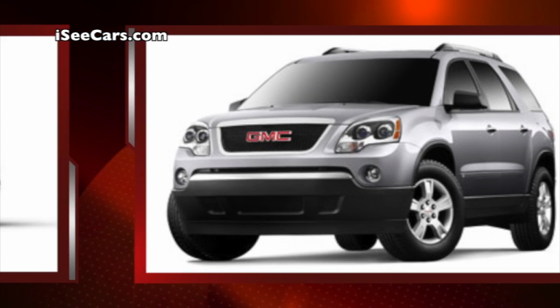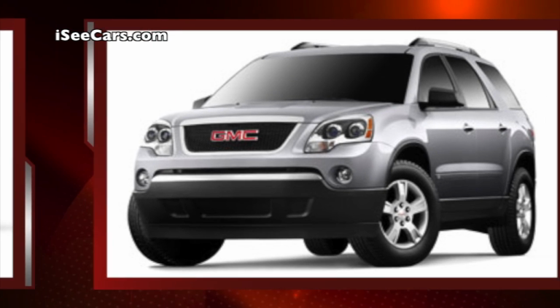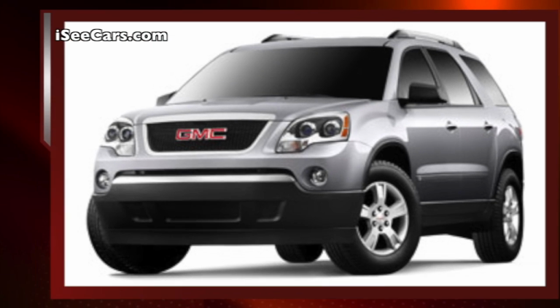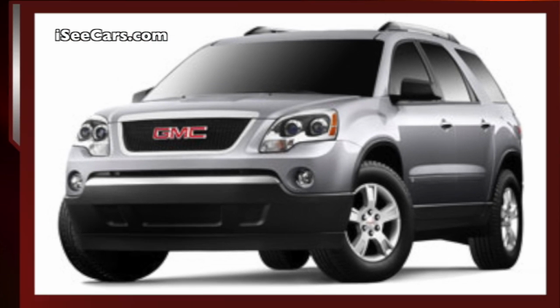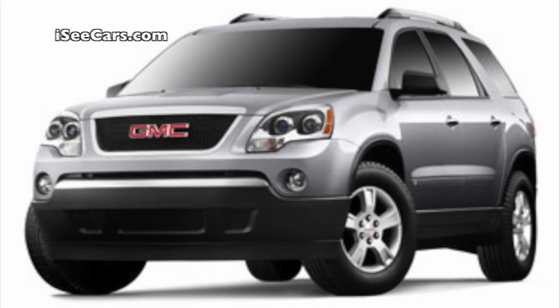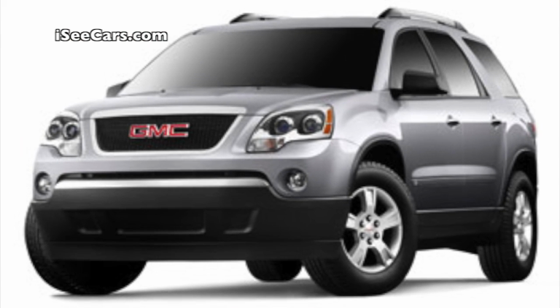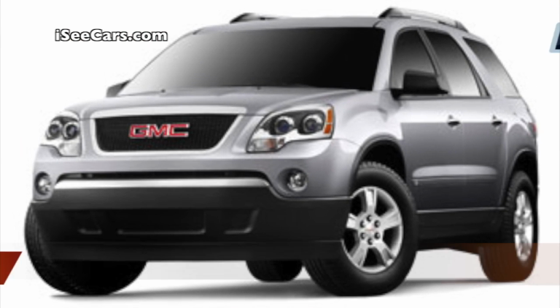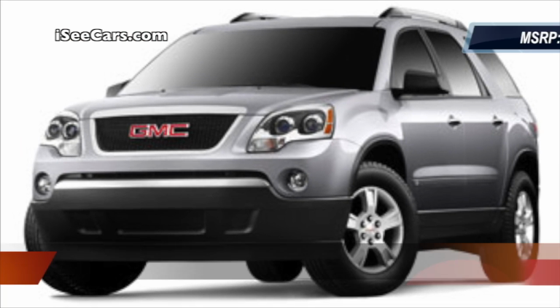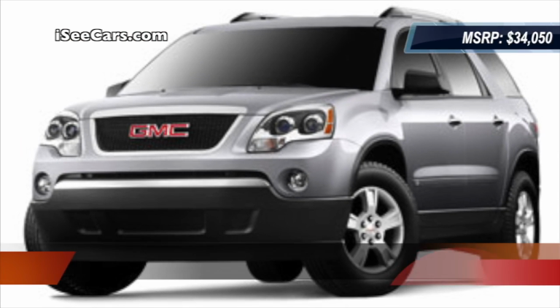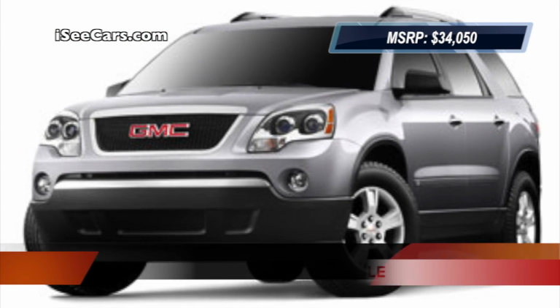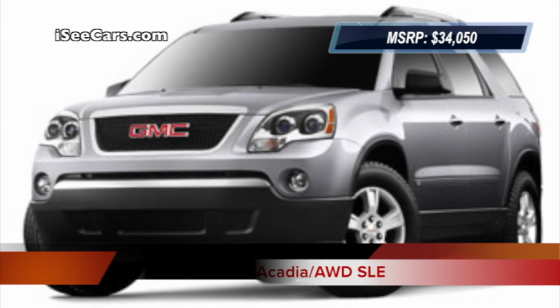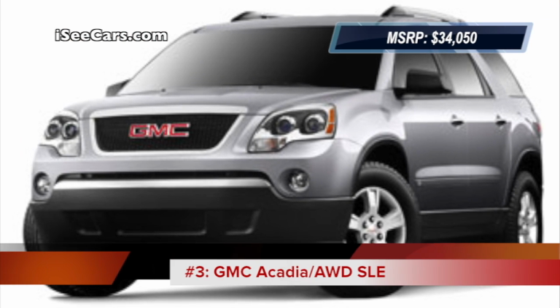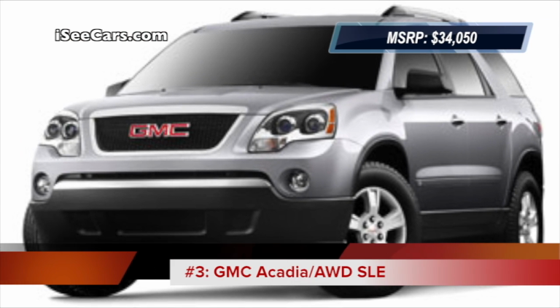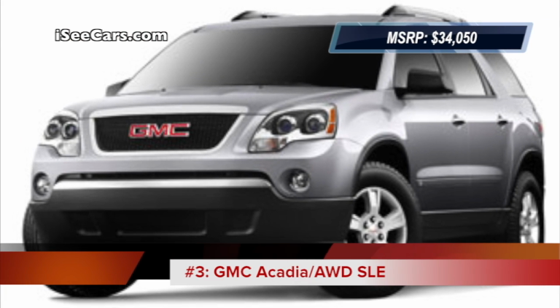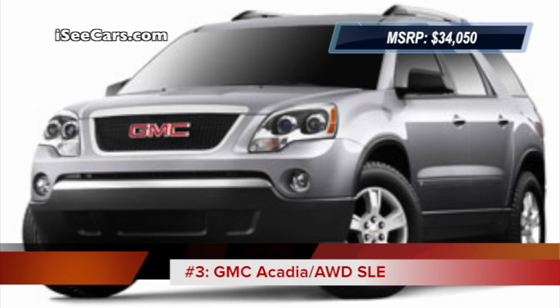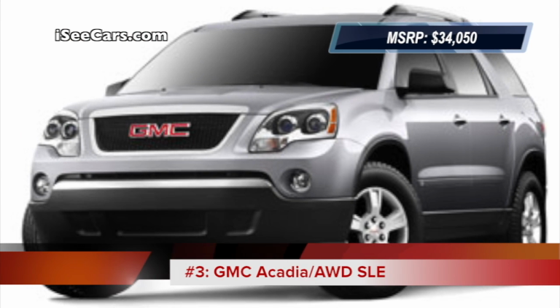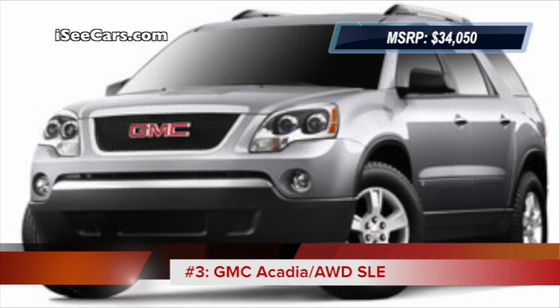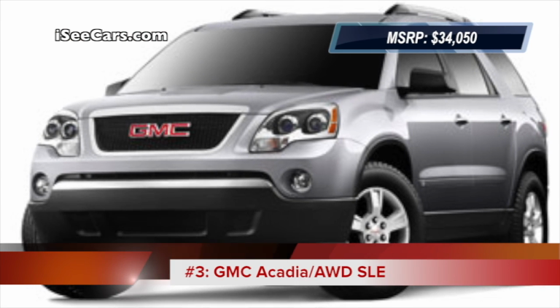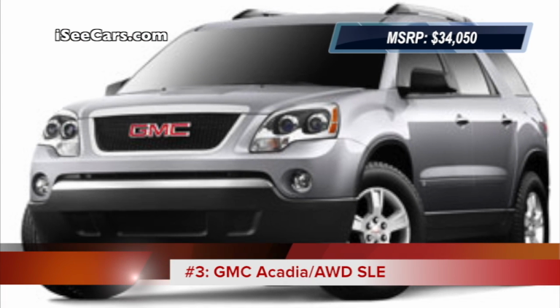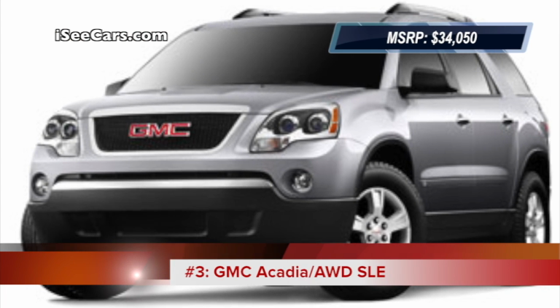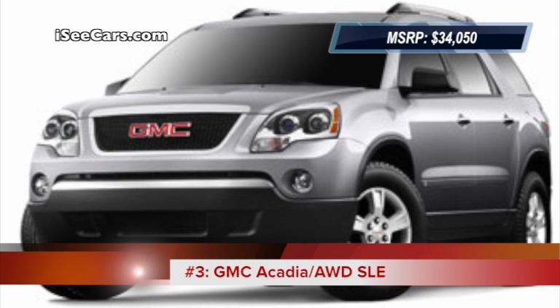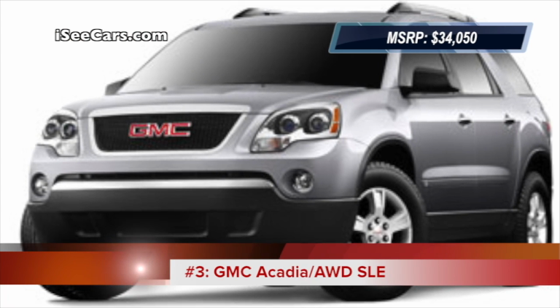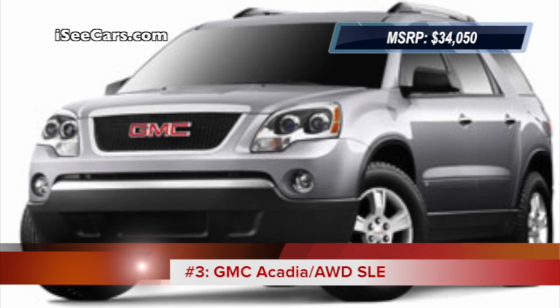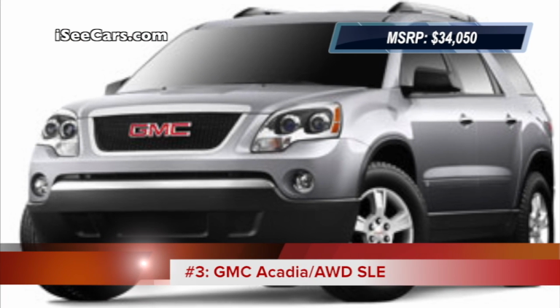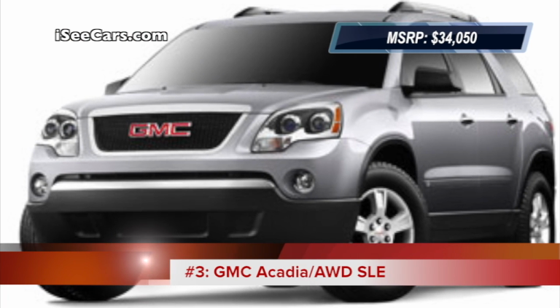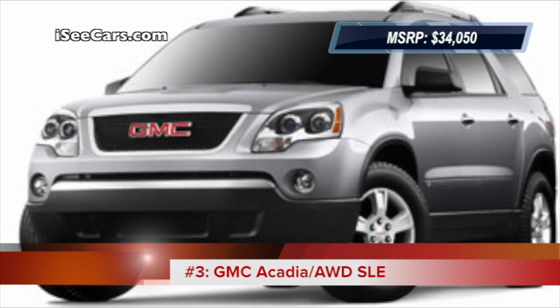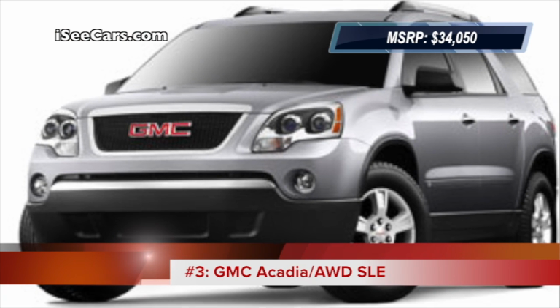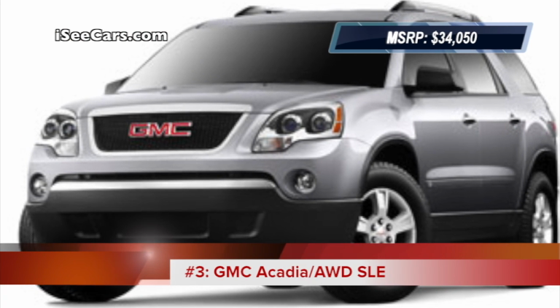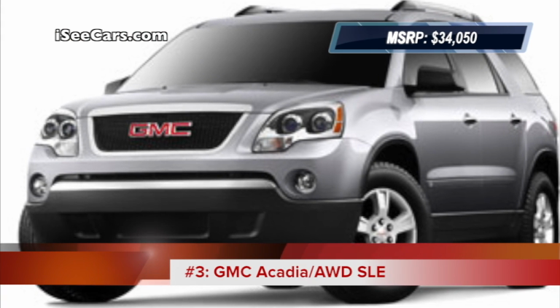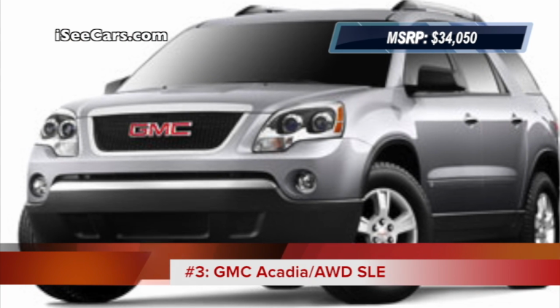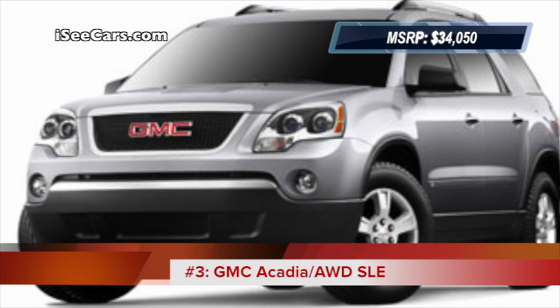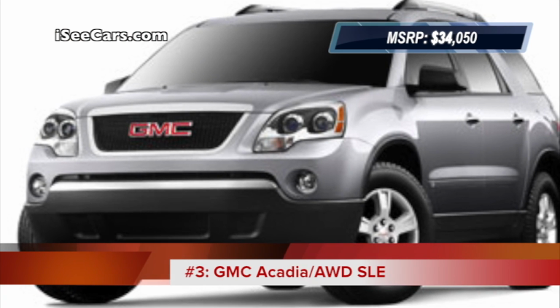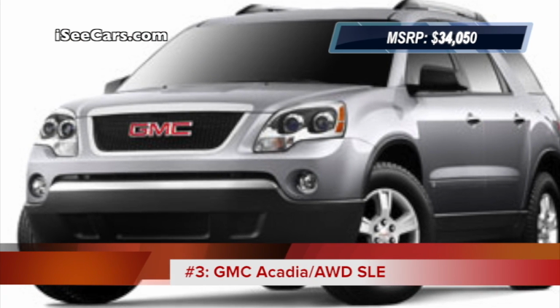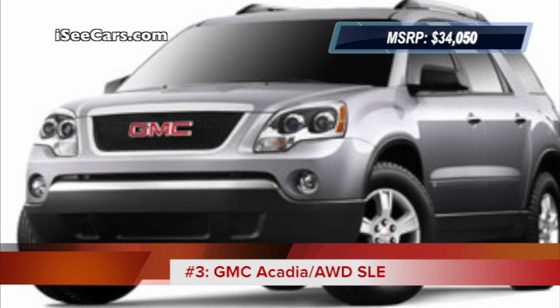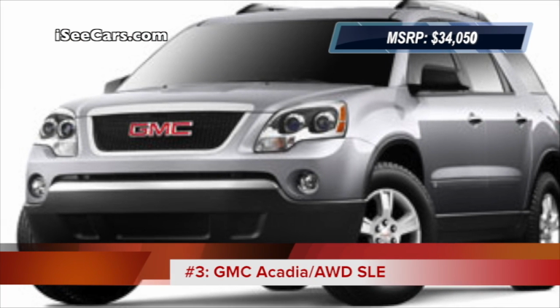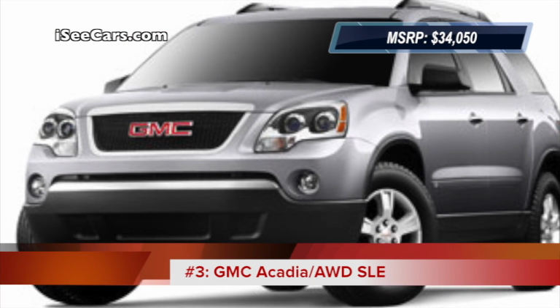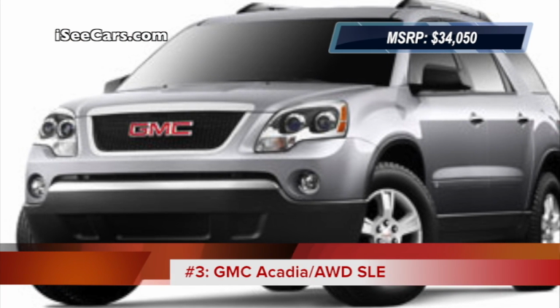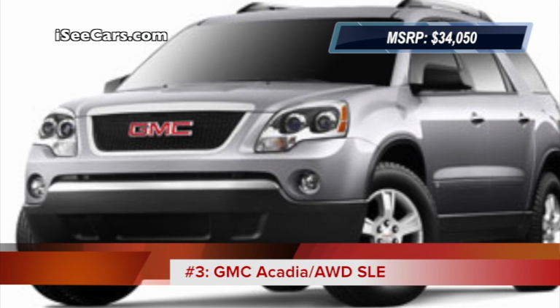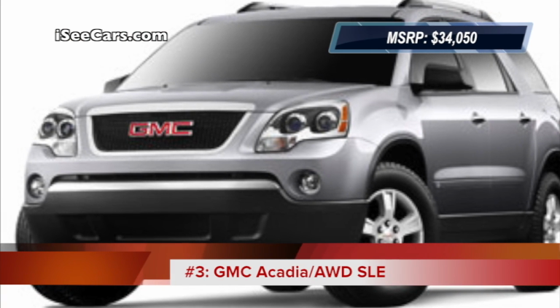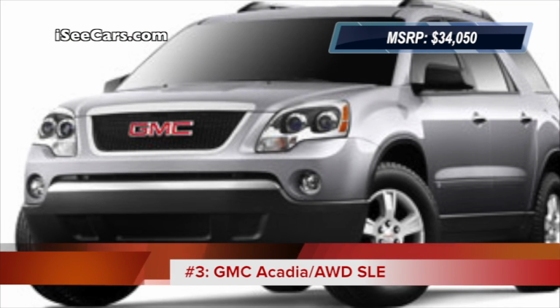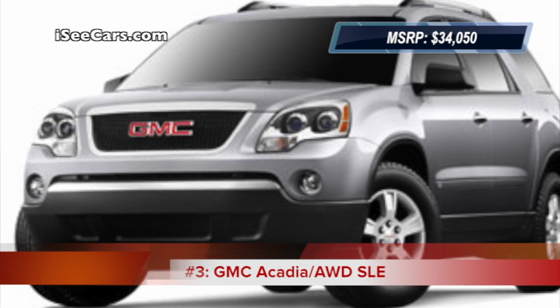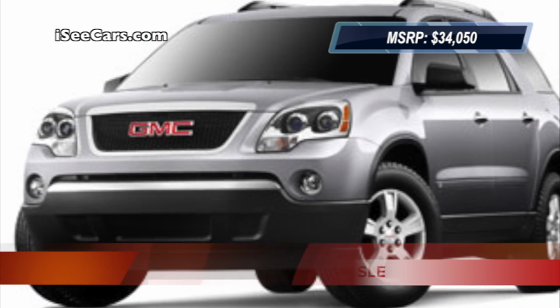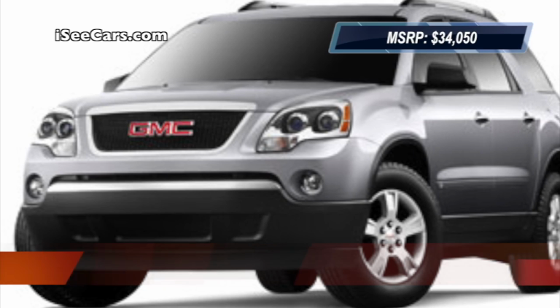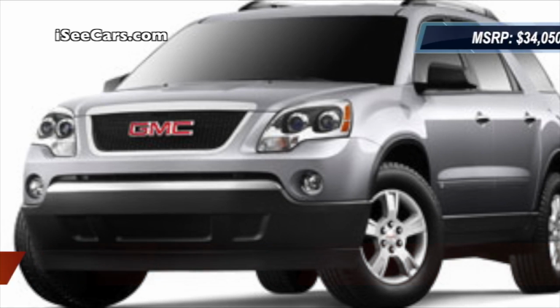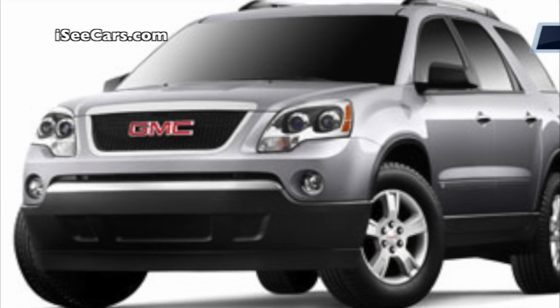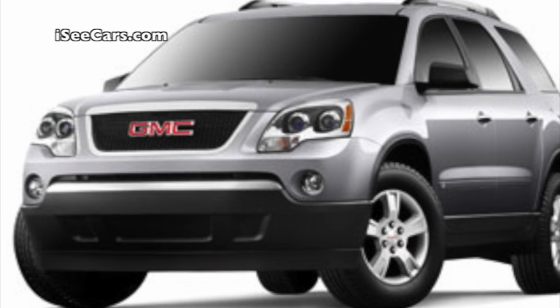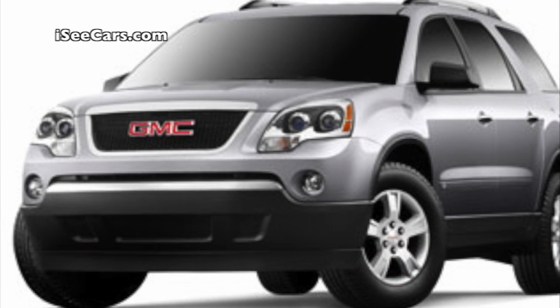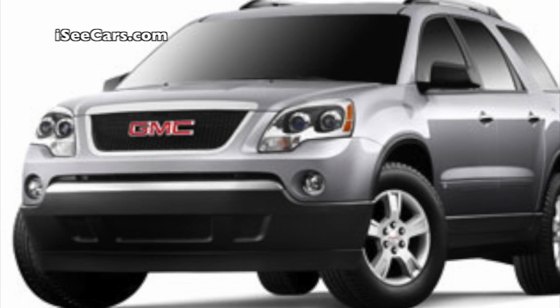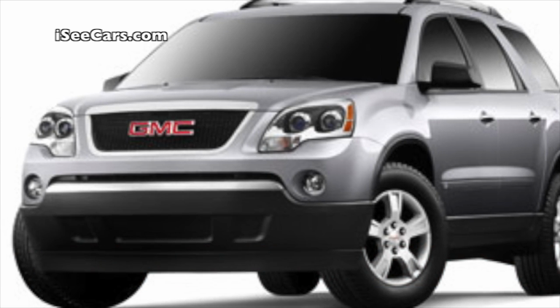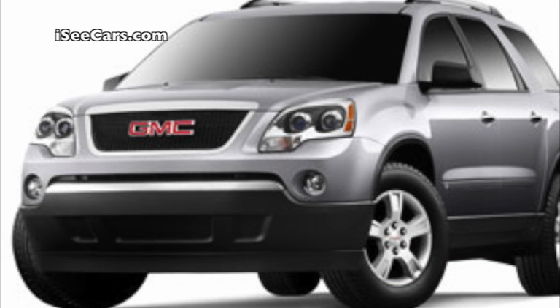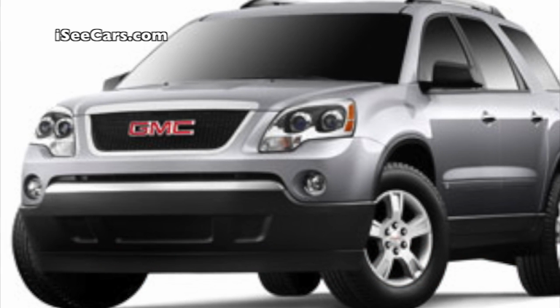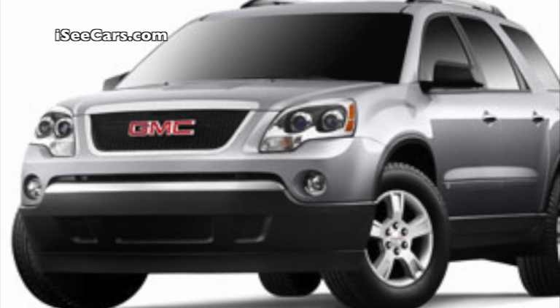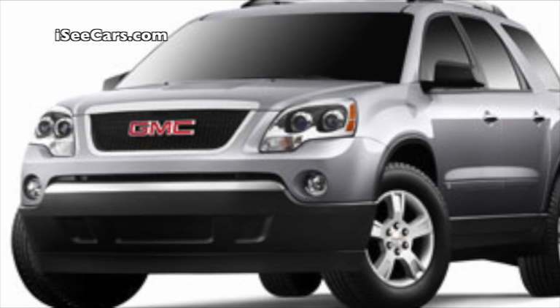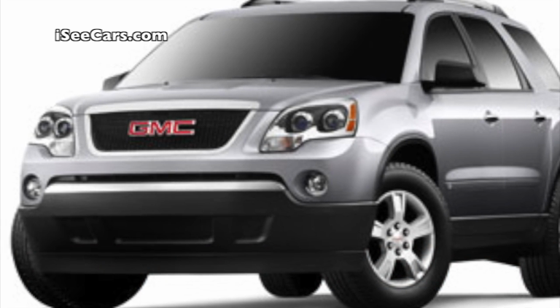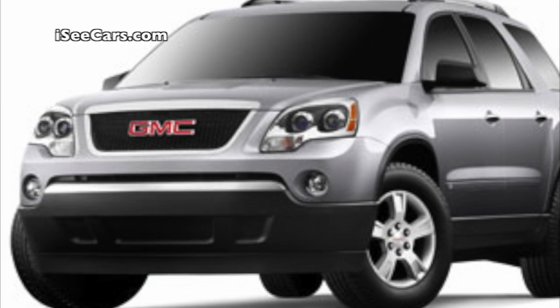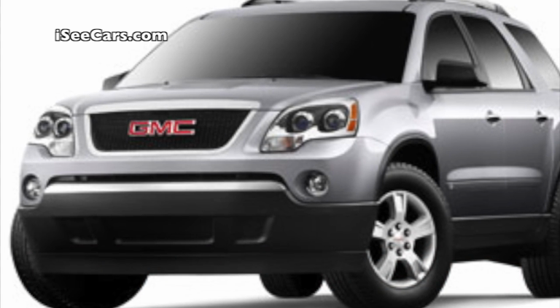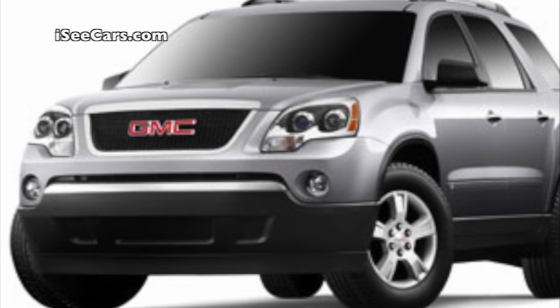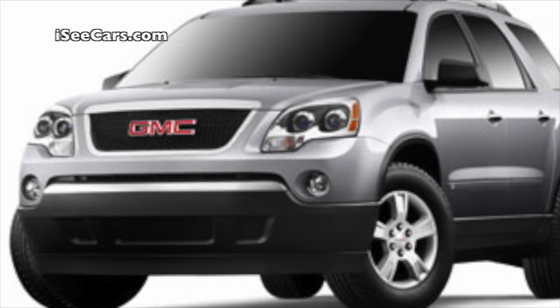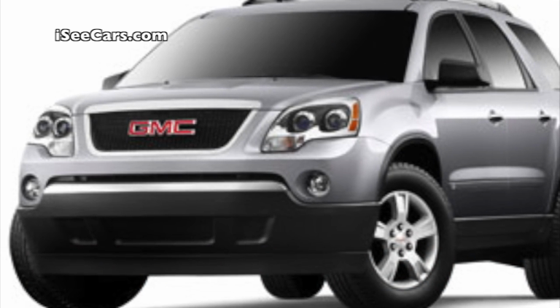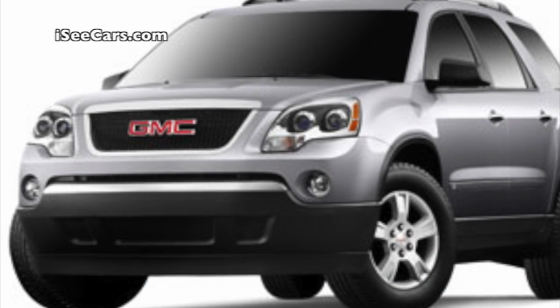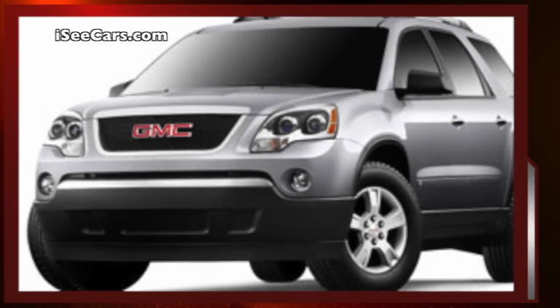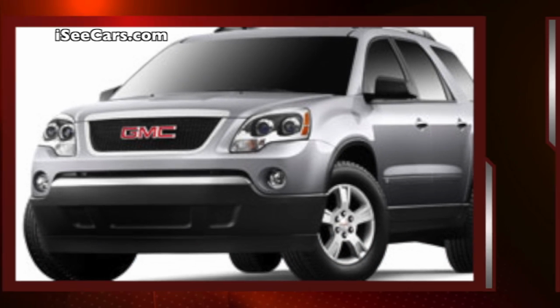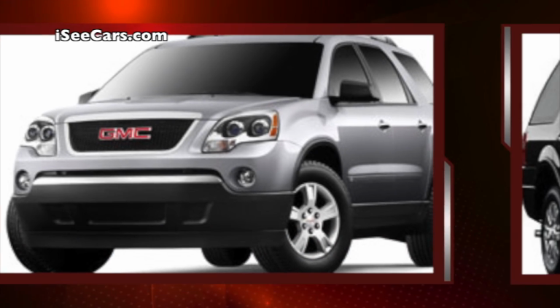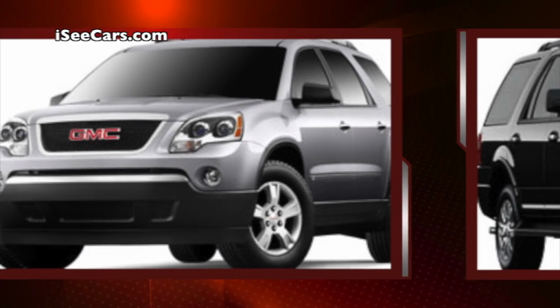Coming in at third is the Acadia, which GMC says has more cargo space behind the third row than any competitor in its class.